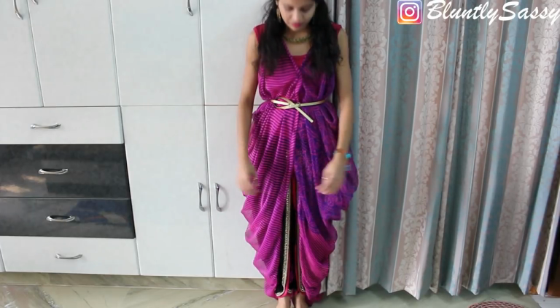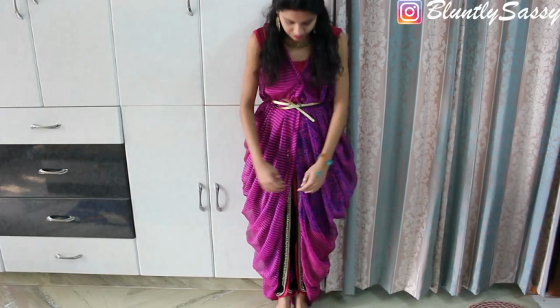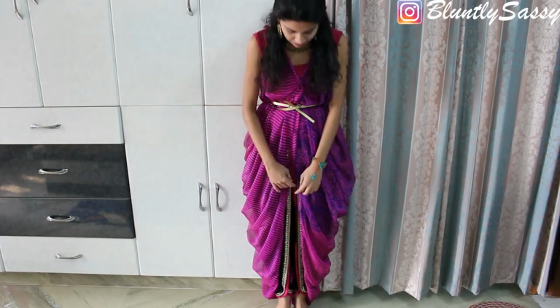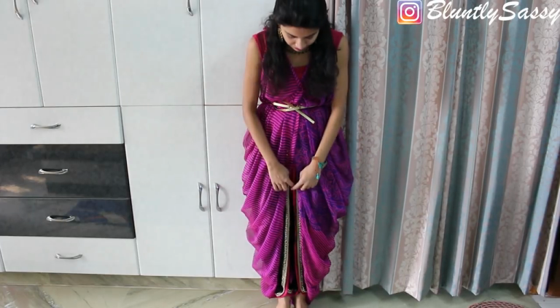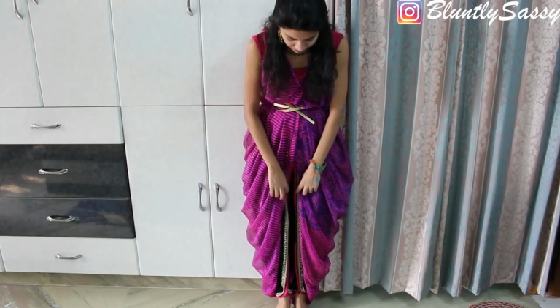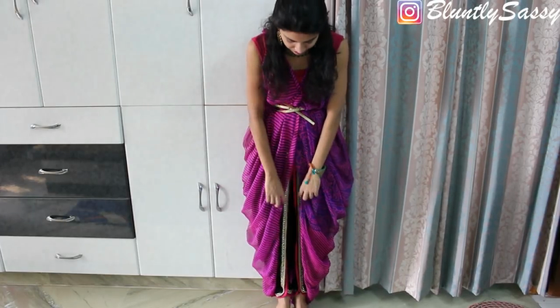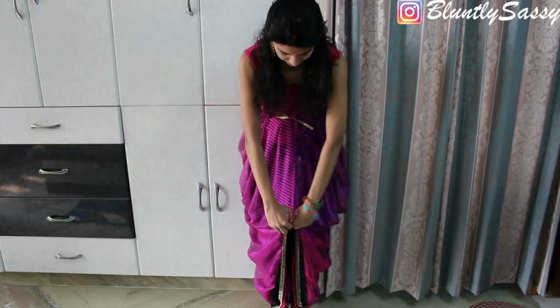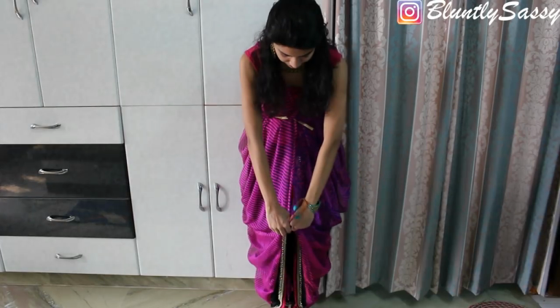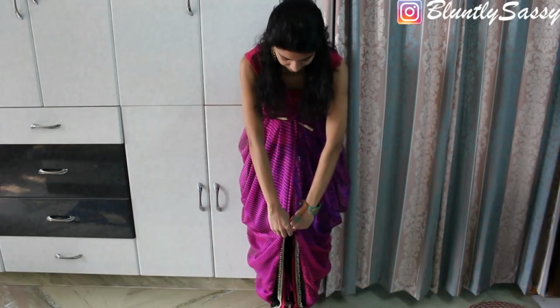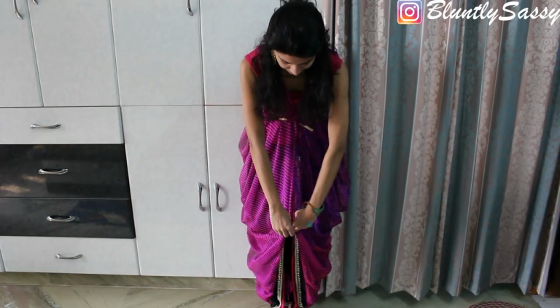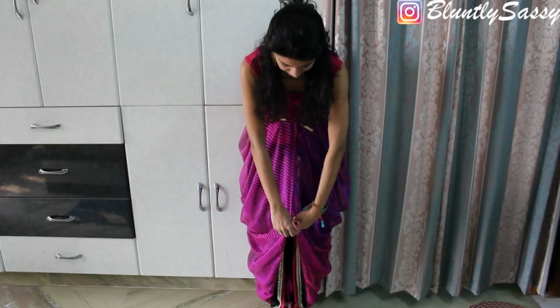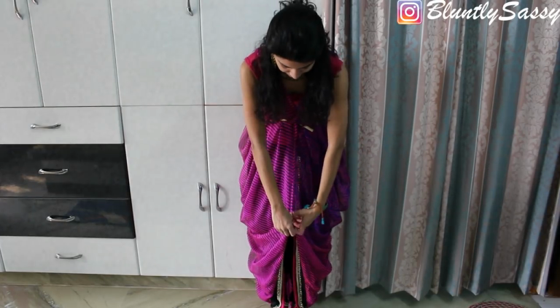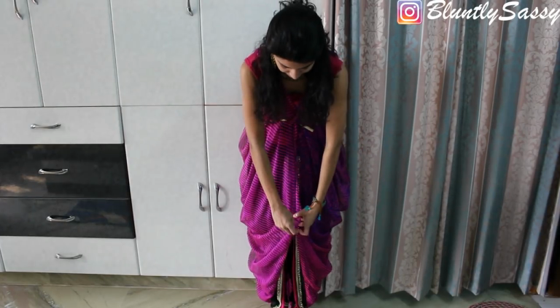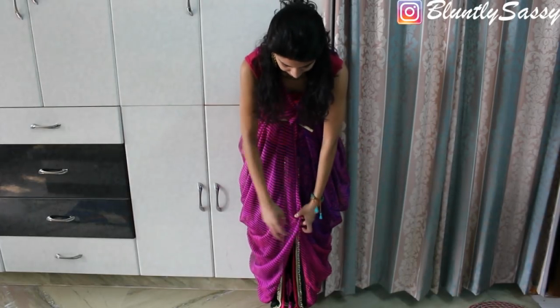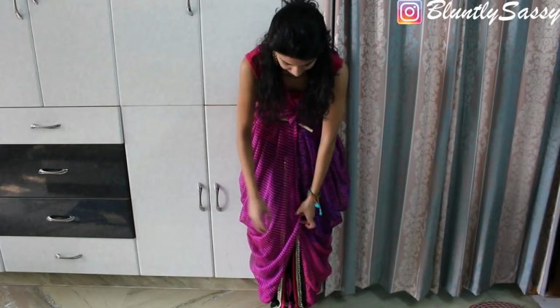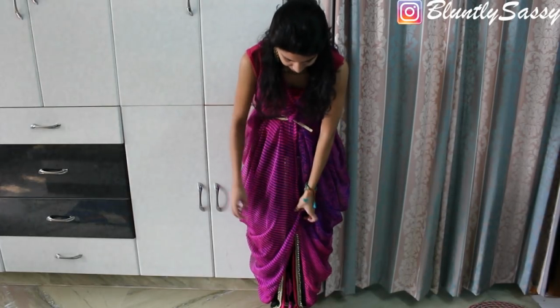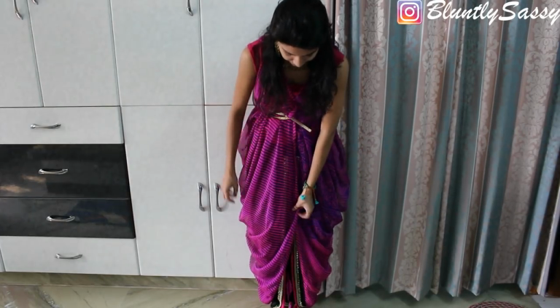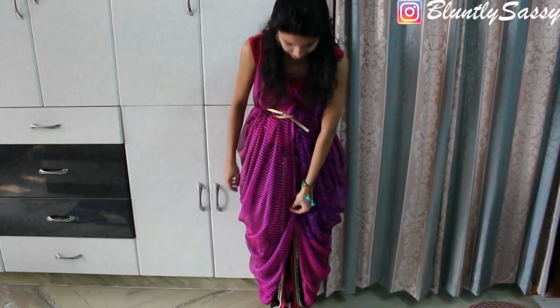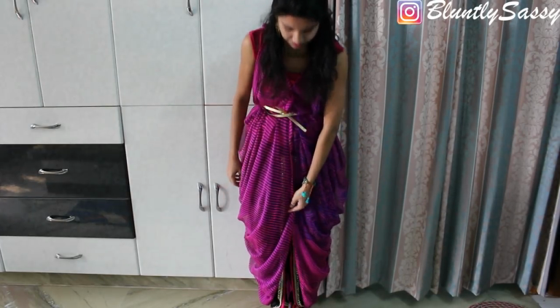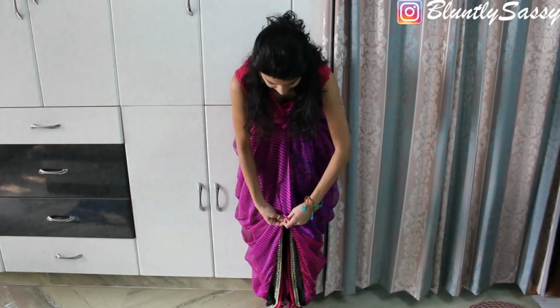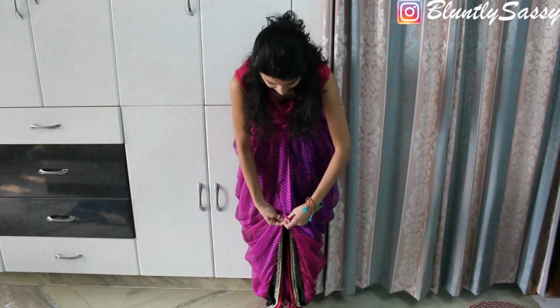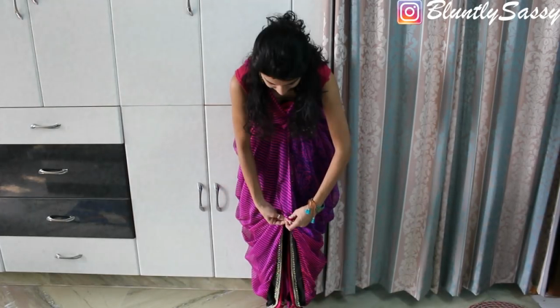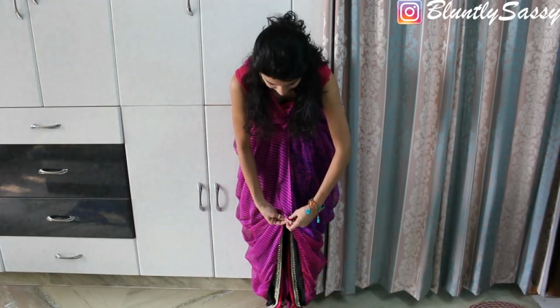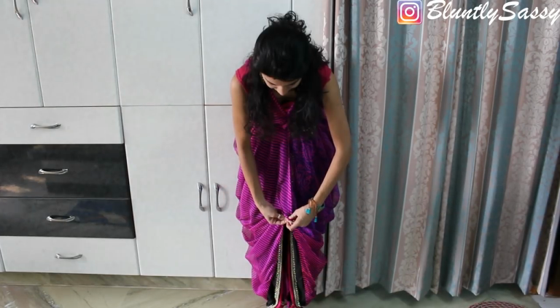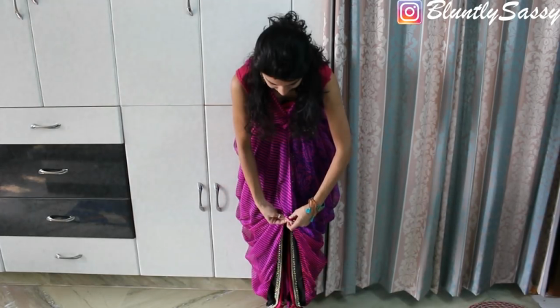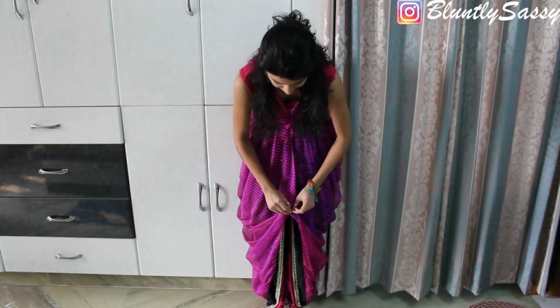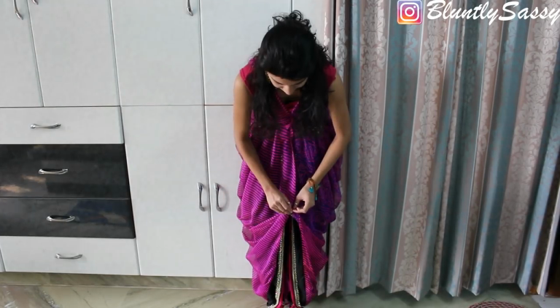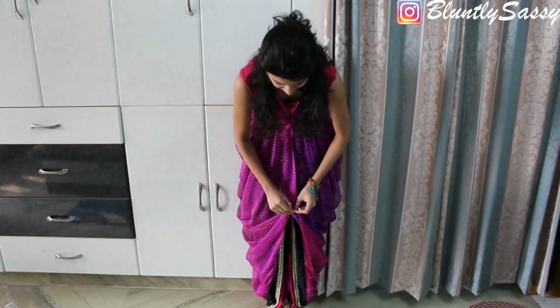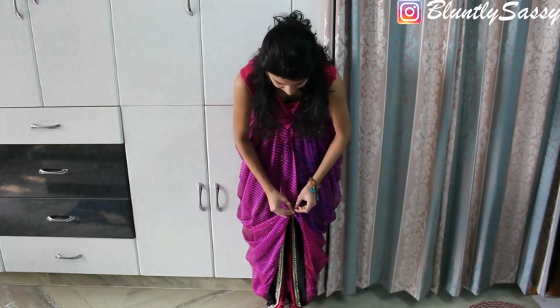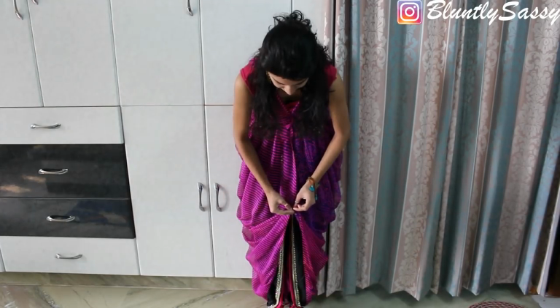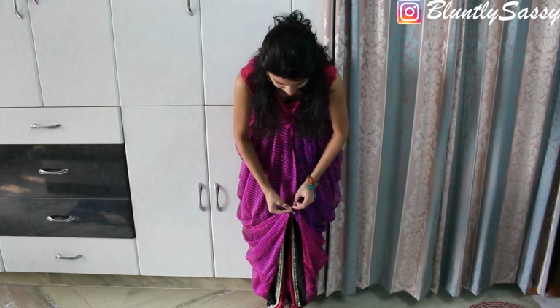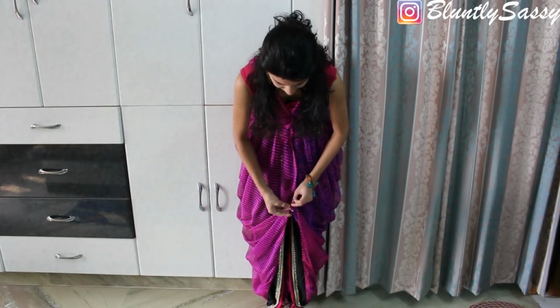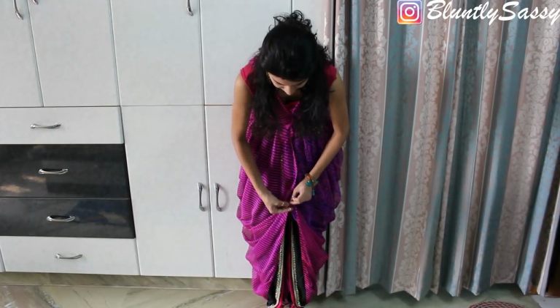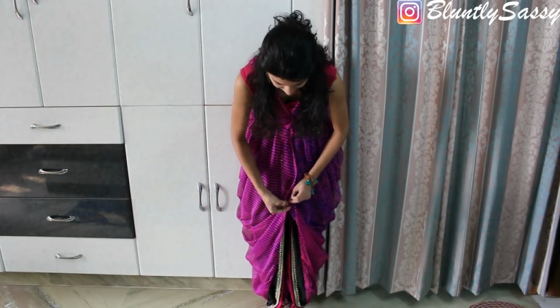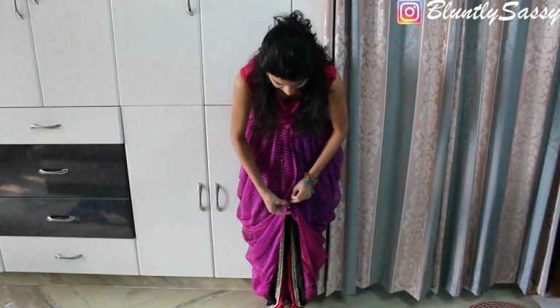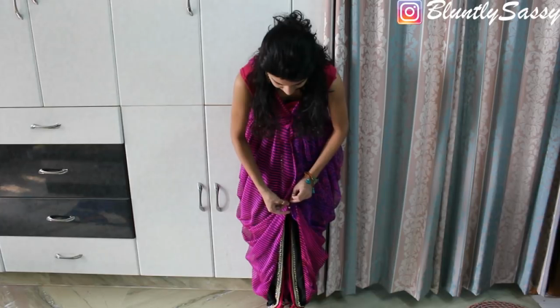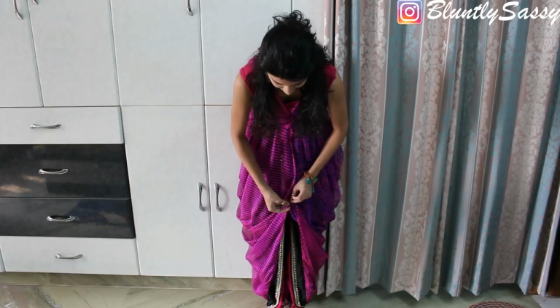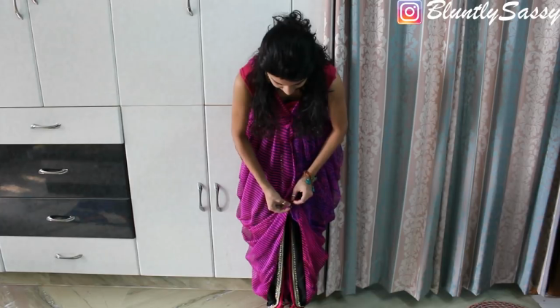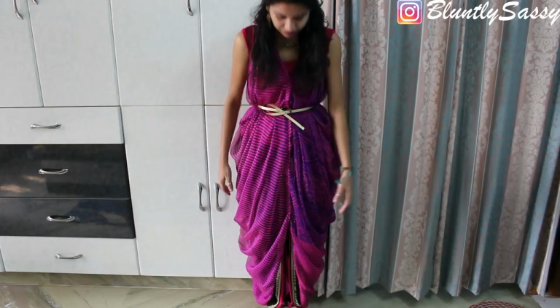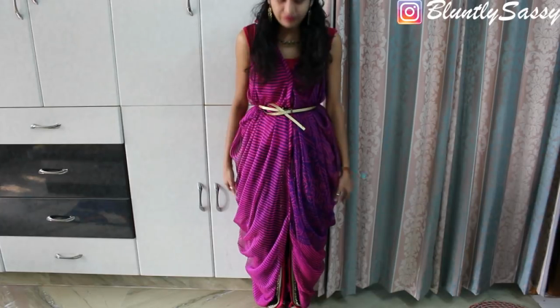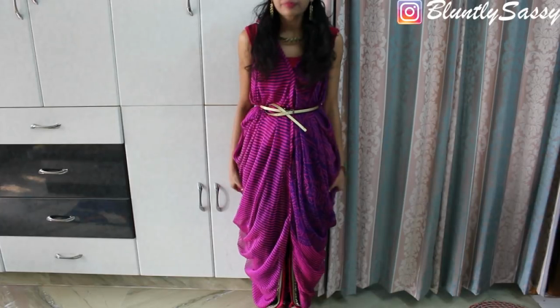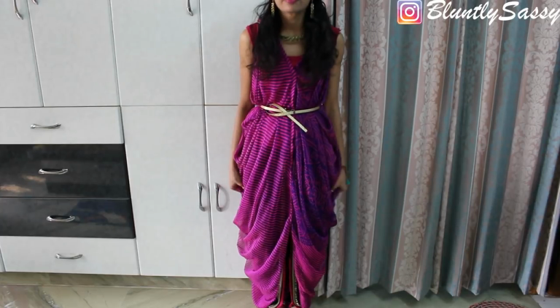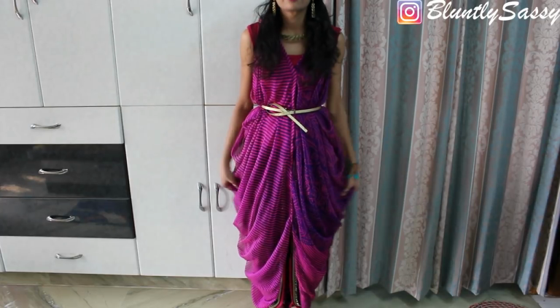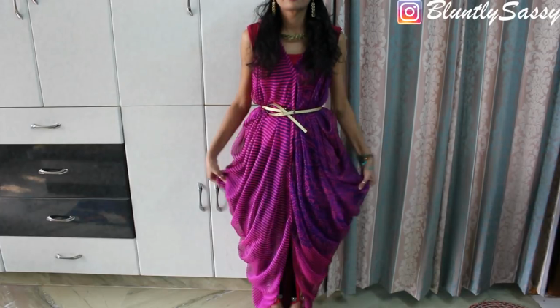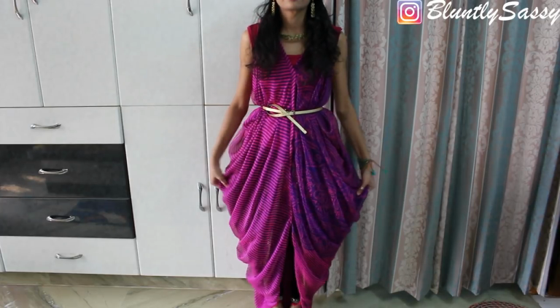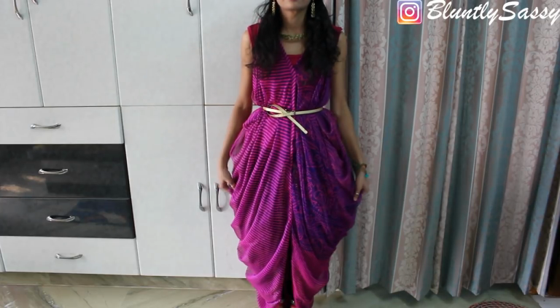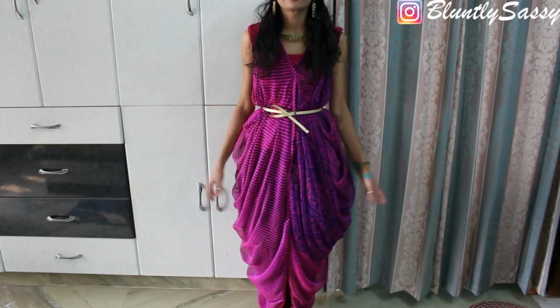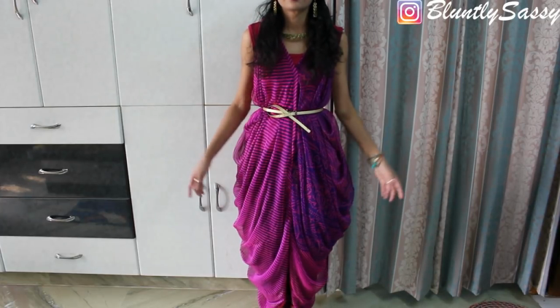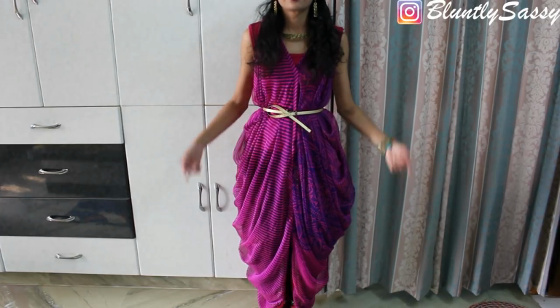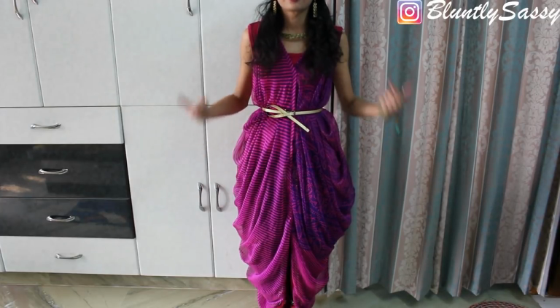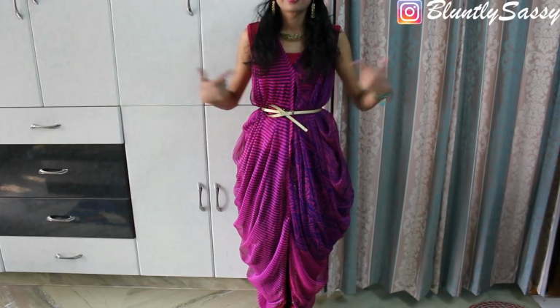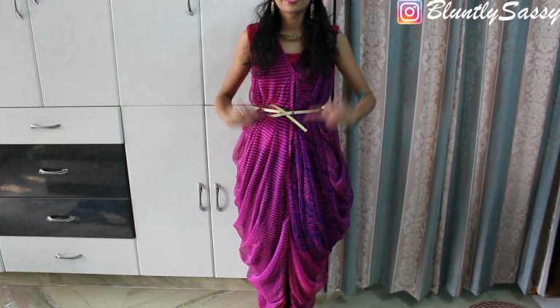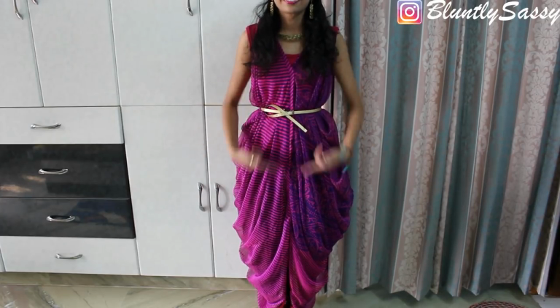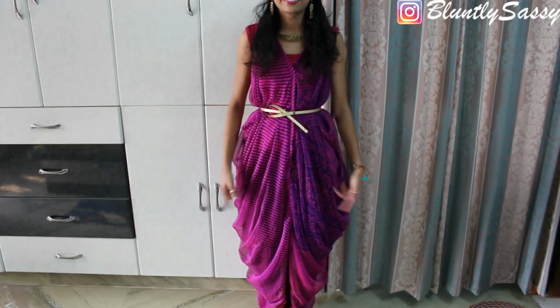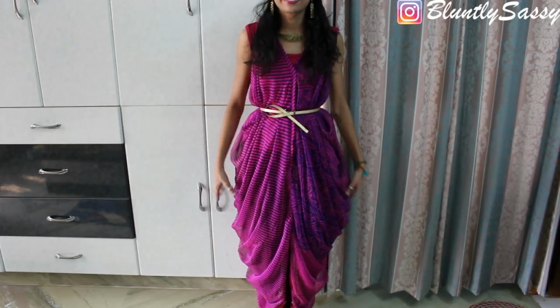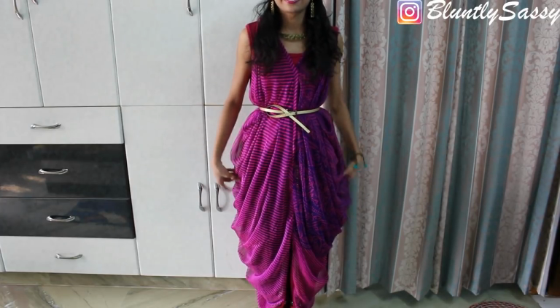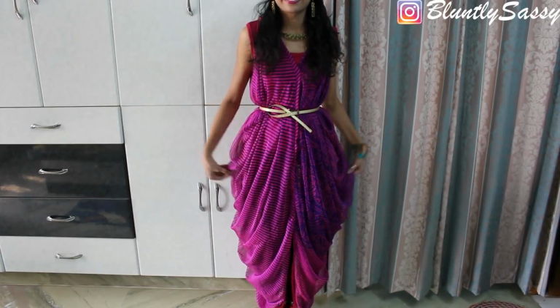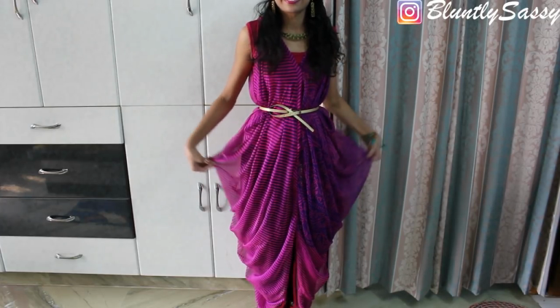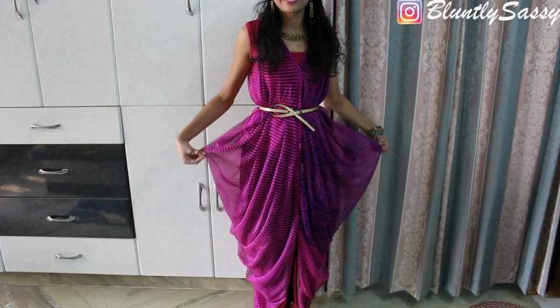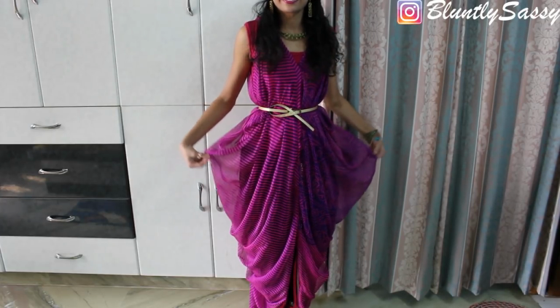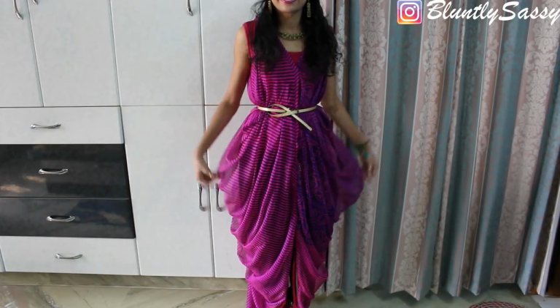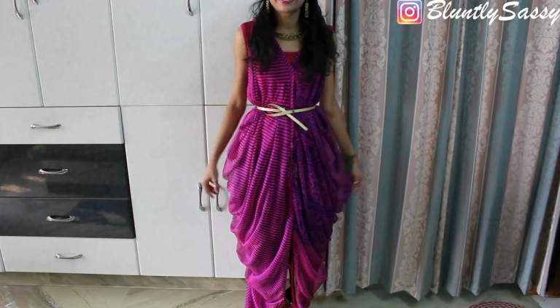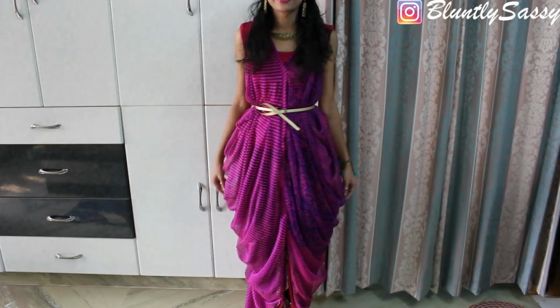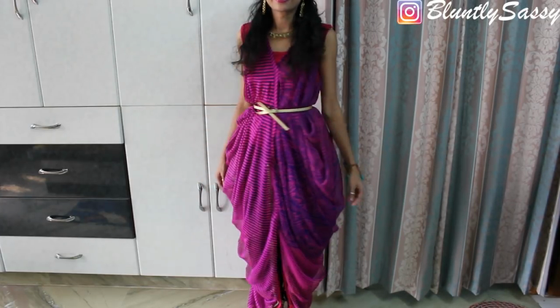This looks like you're wearing a designer dress when actually it's just a different way of wearing a saree. I just love how this looks.